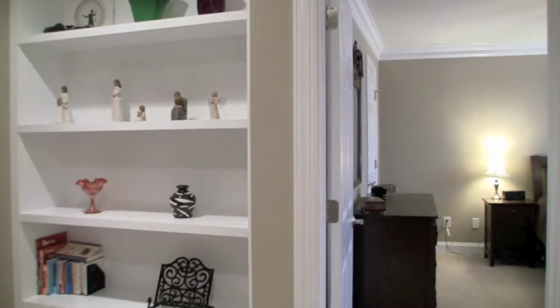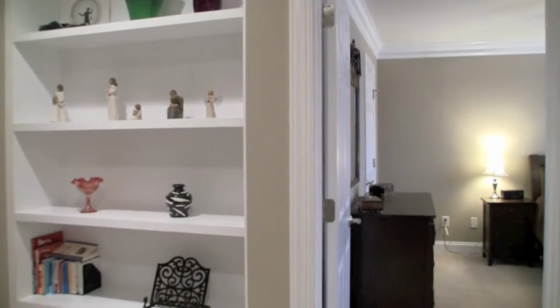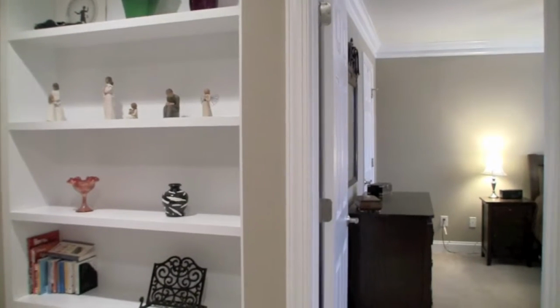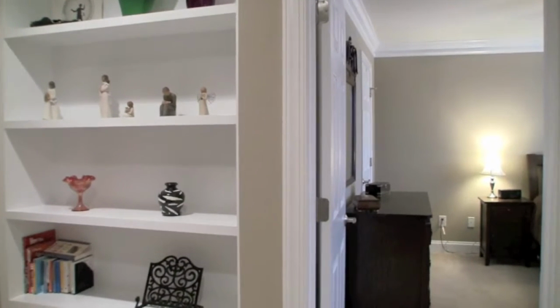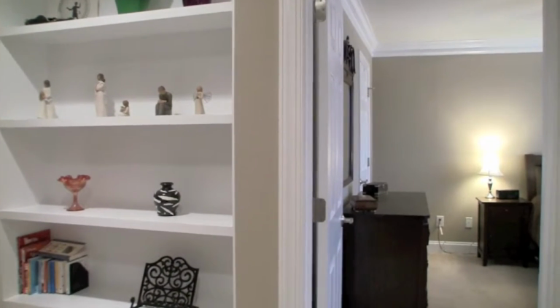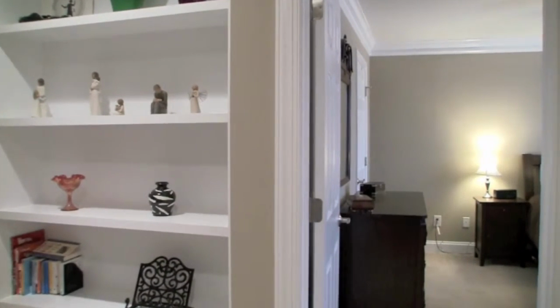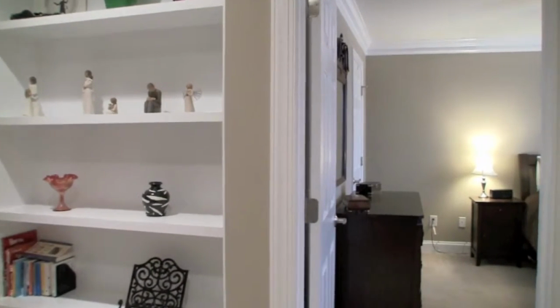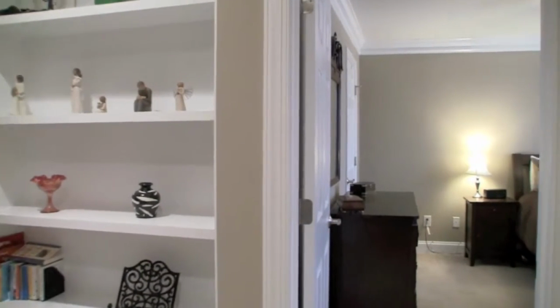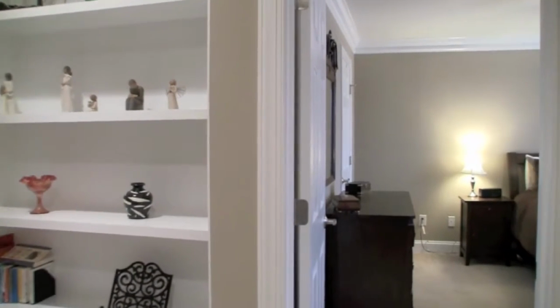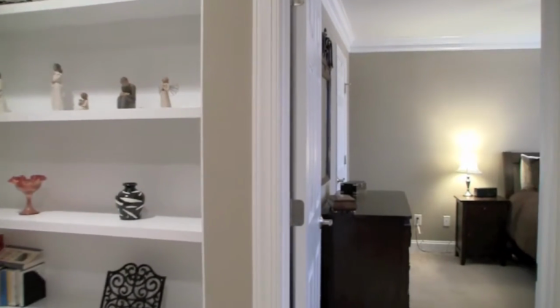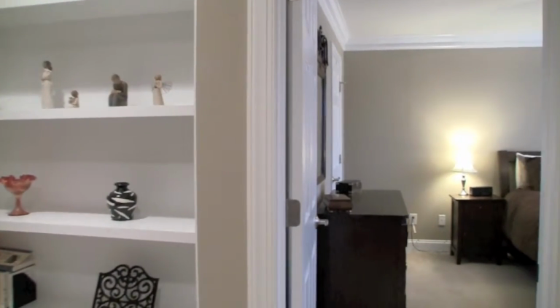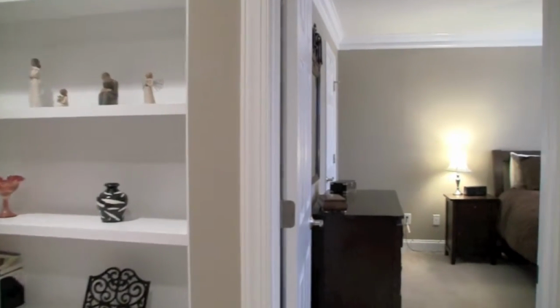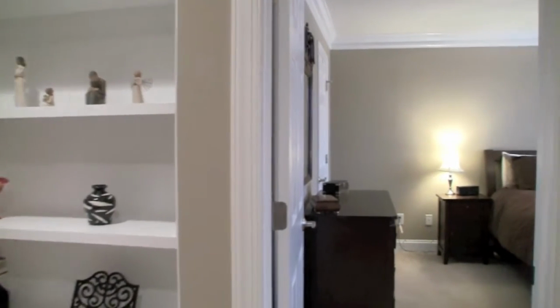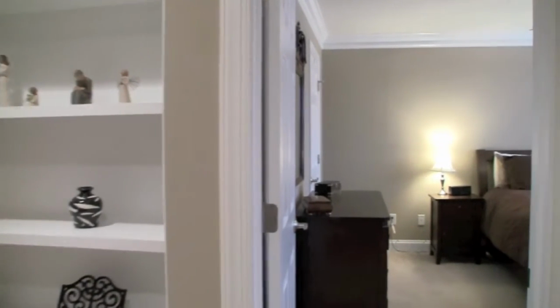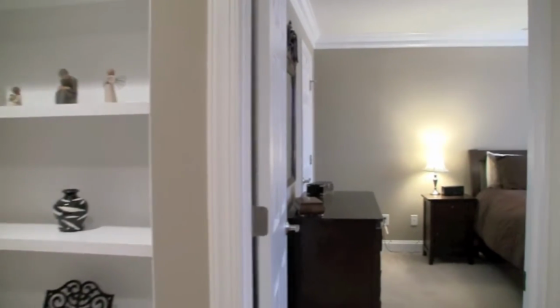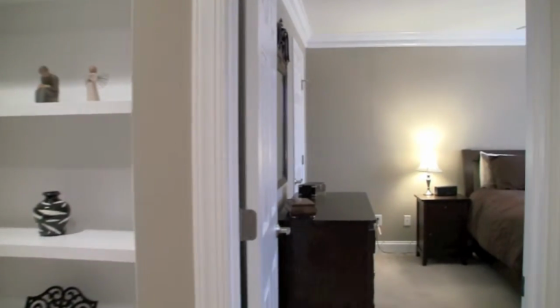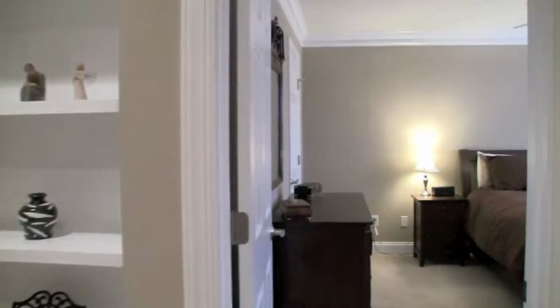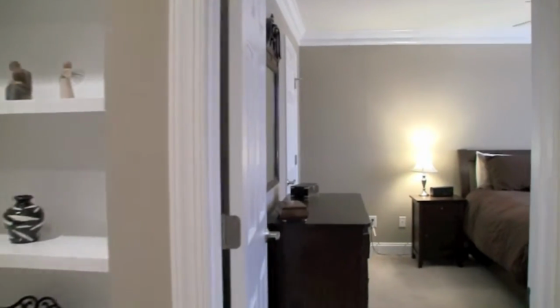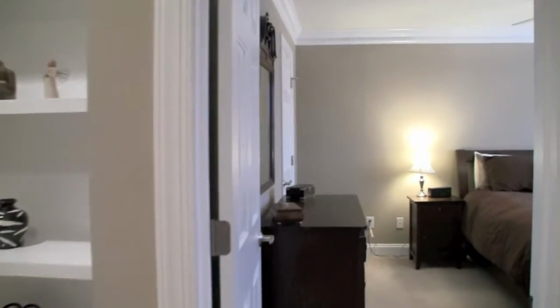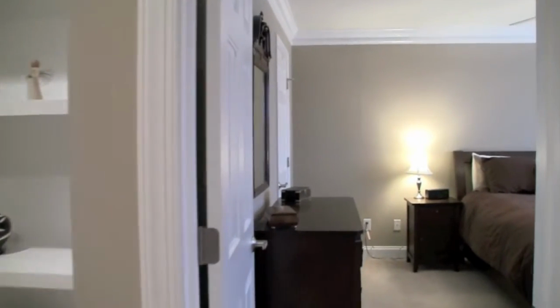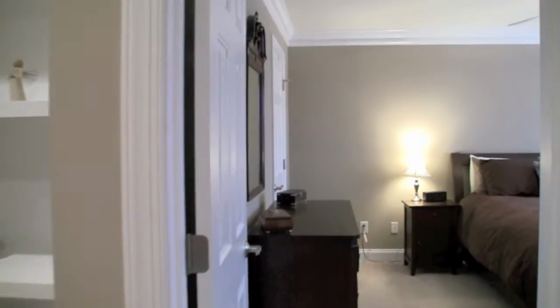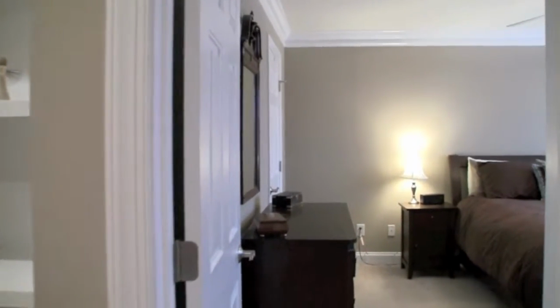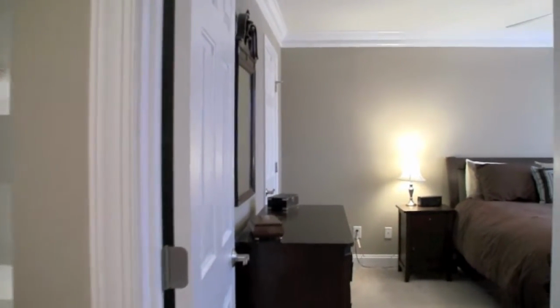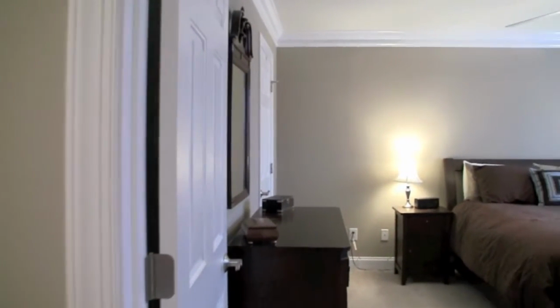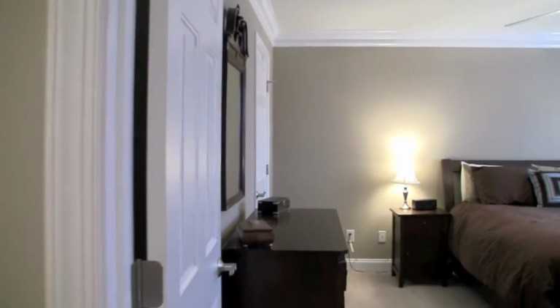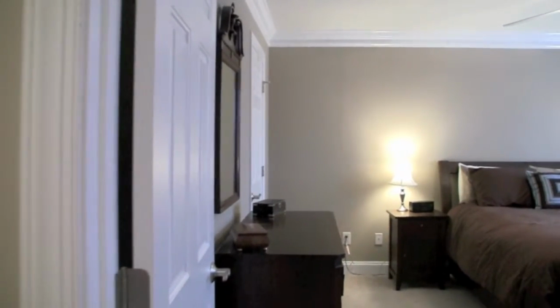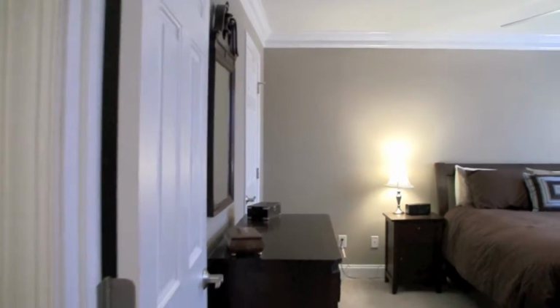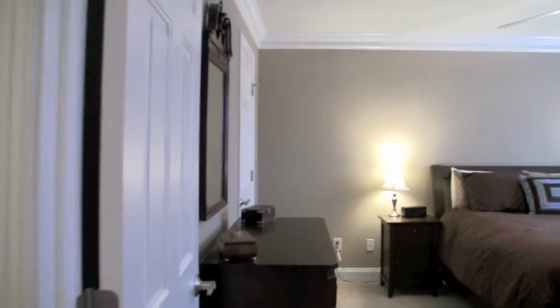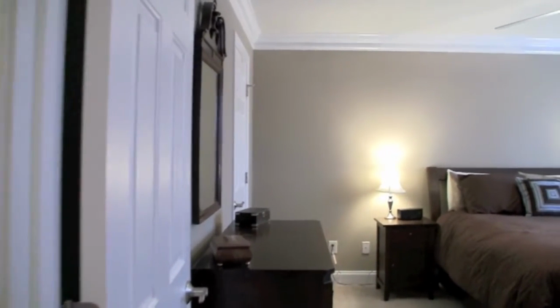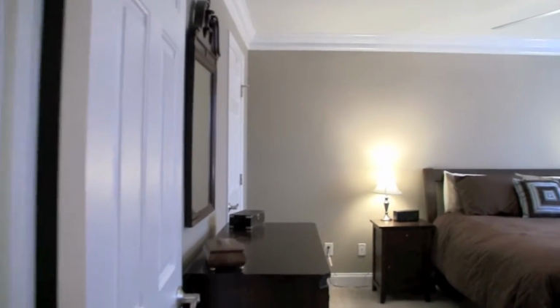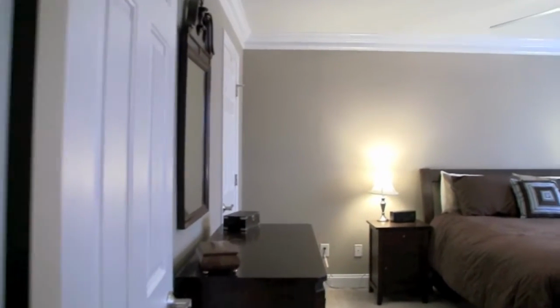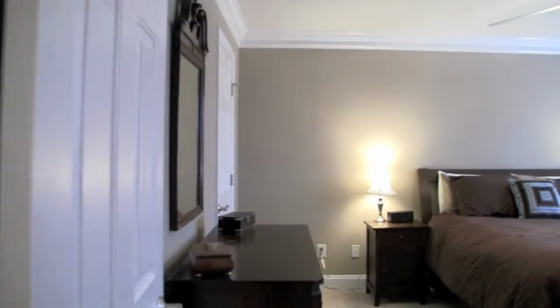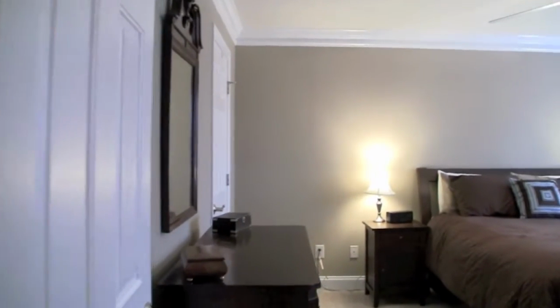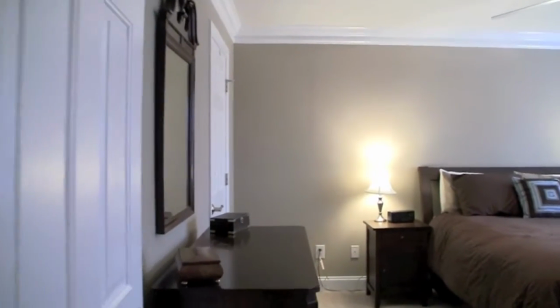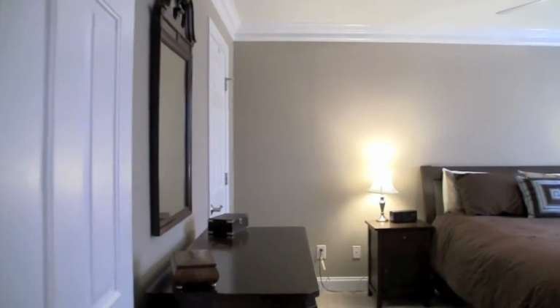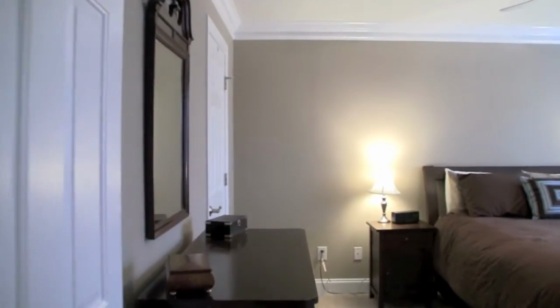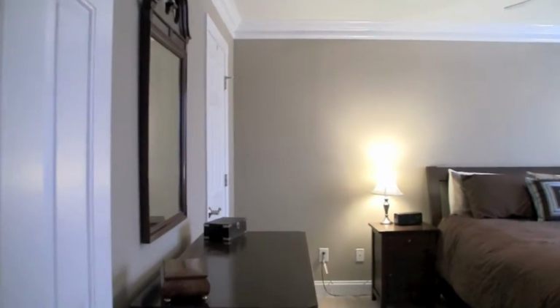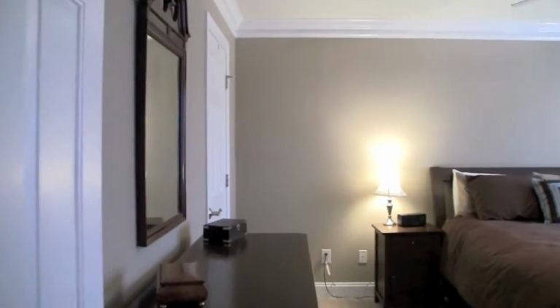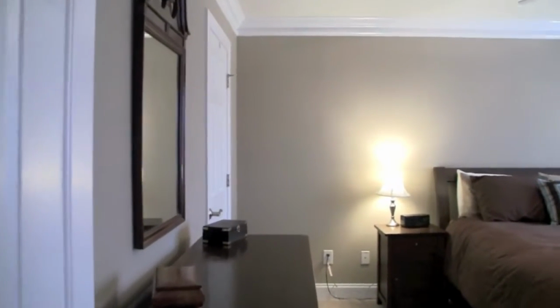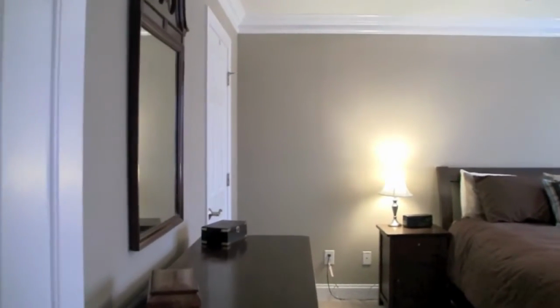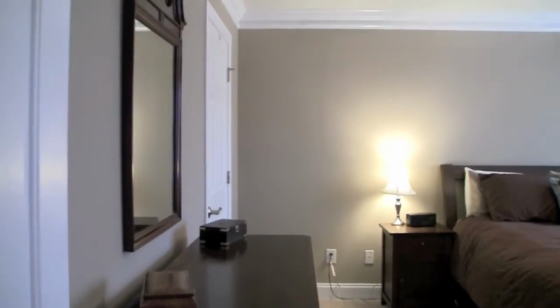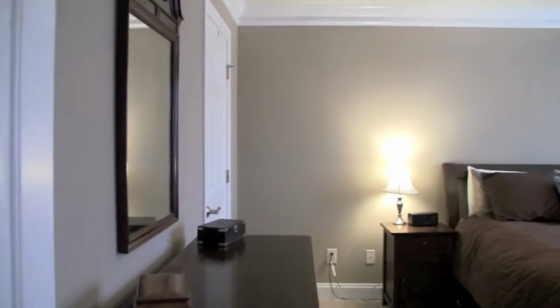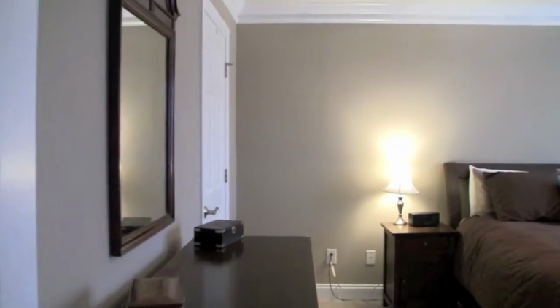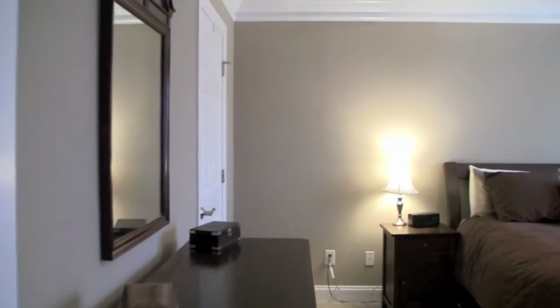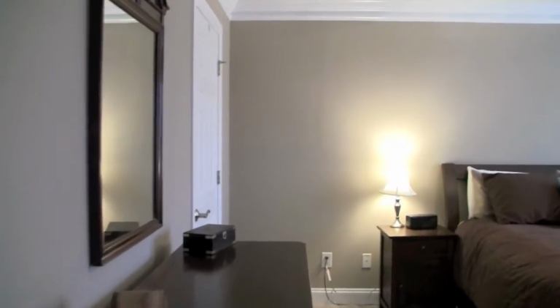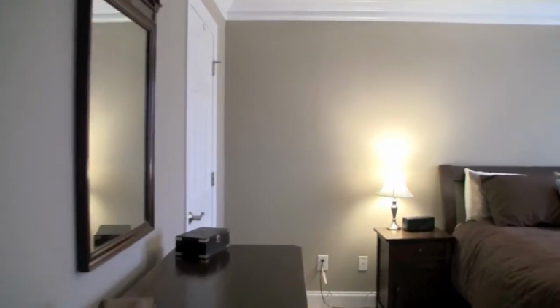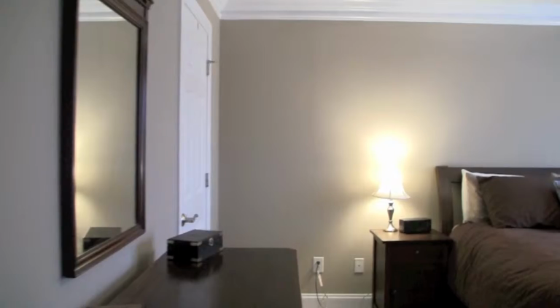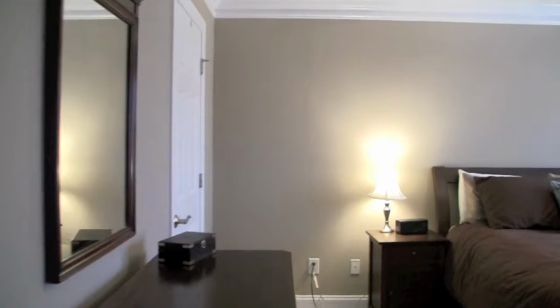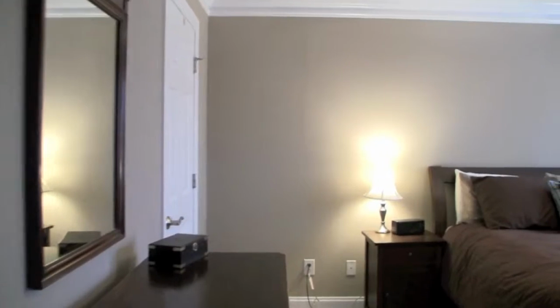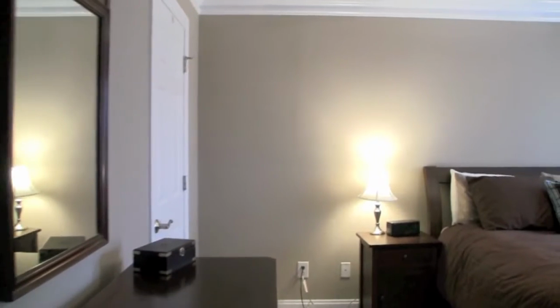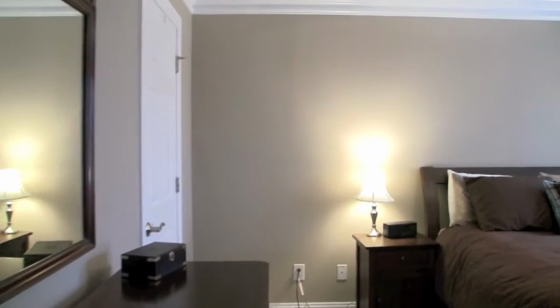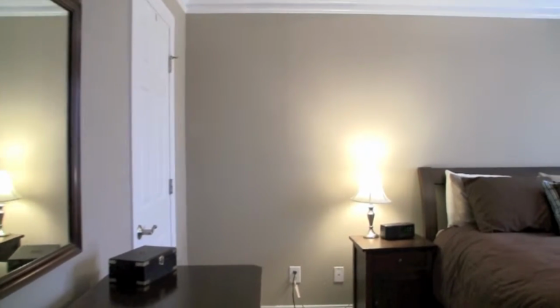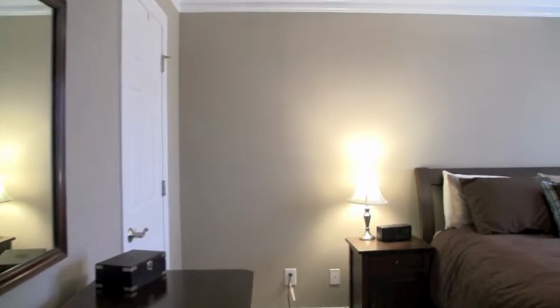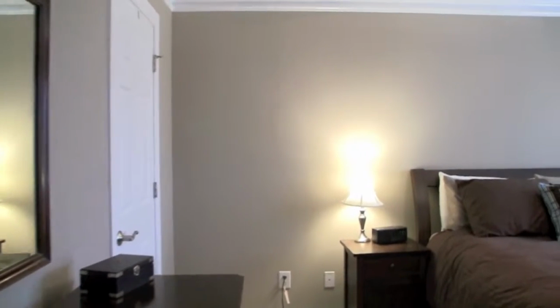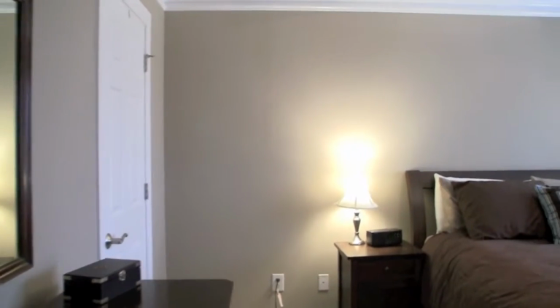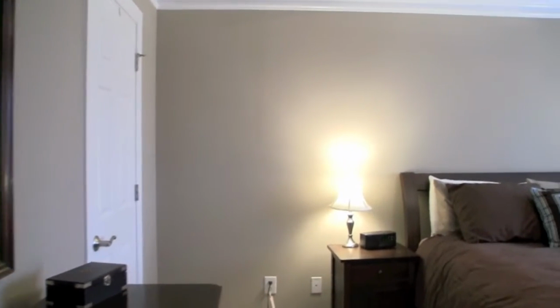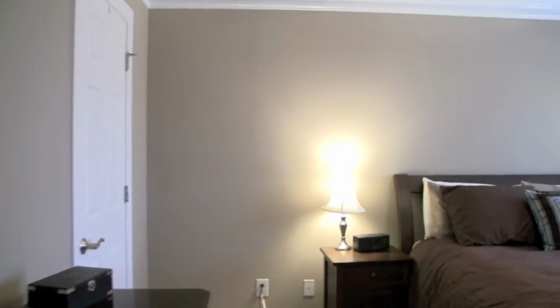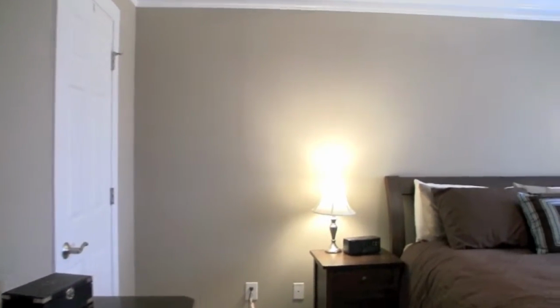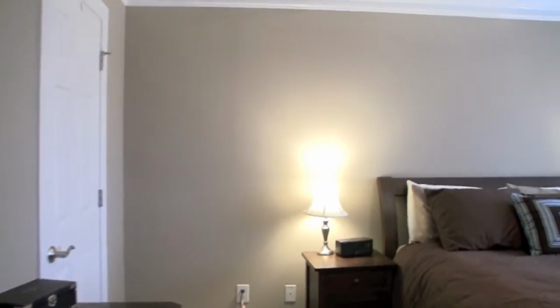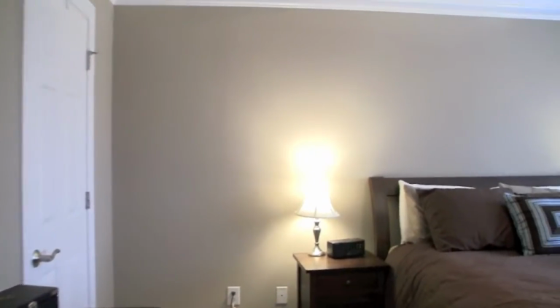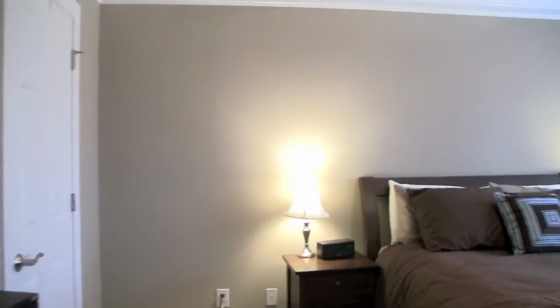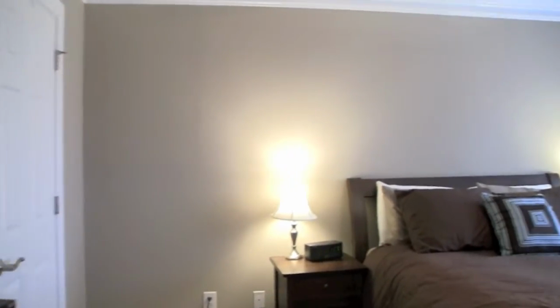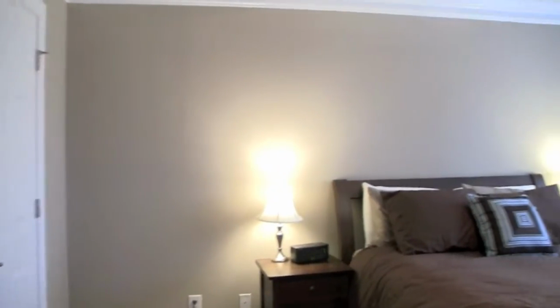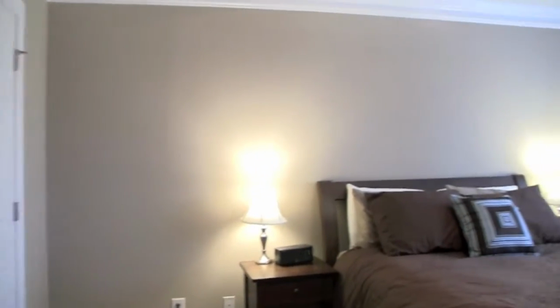The other two bedrooms are both carpeted with ceiling fans, large closets, and lots of natural light.